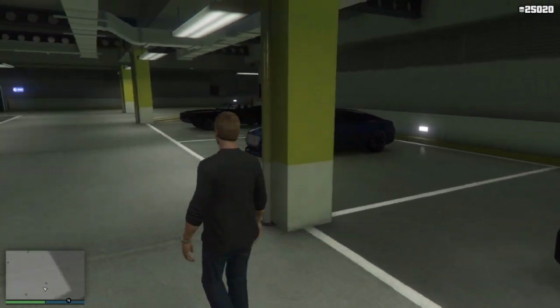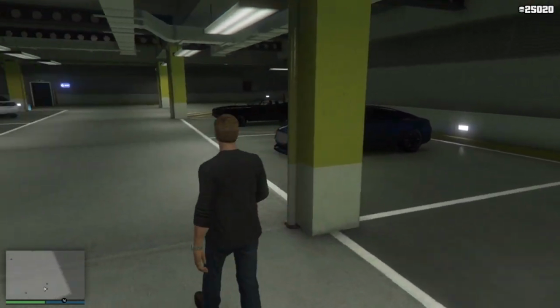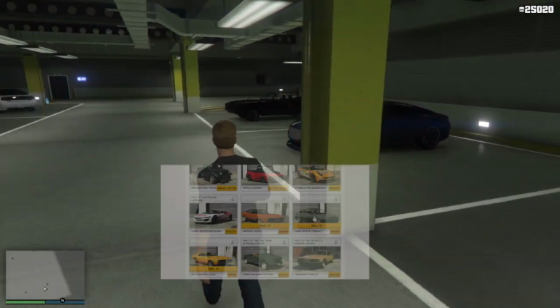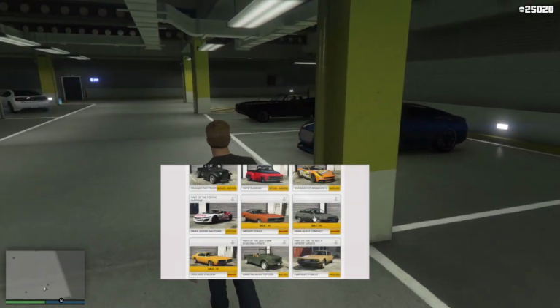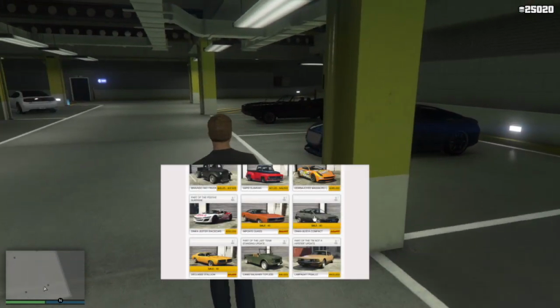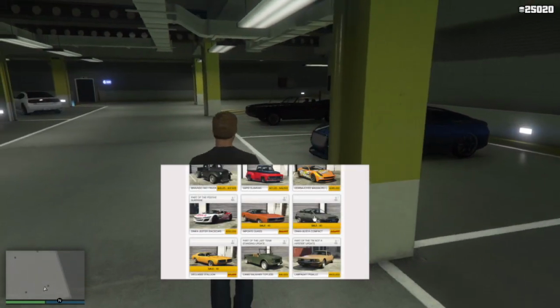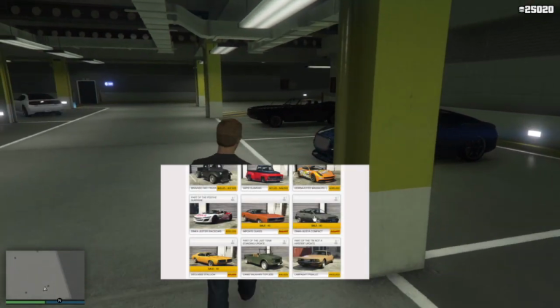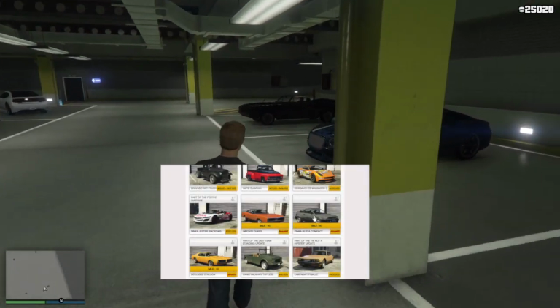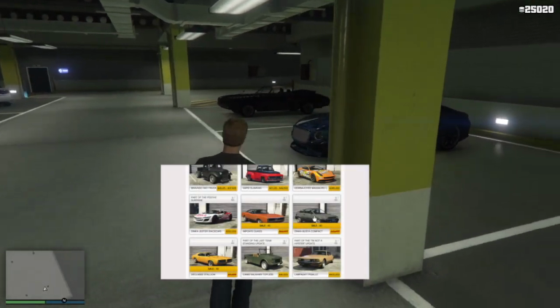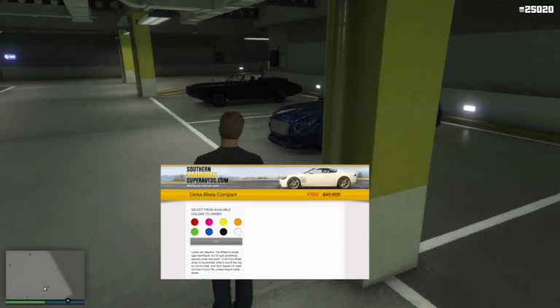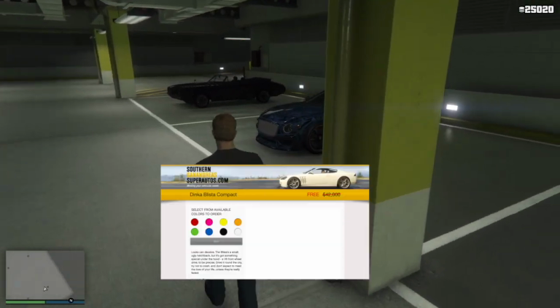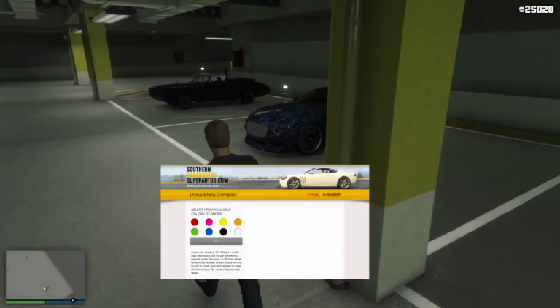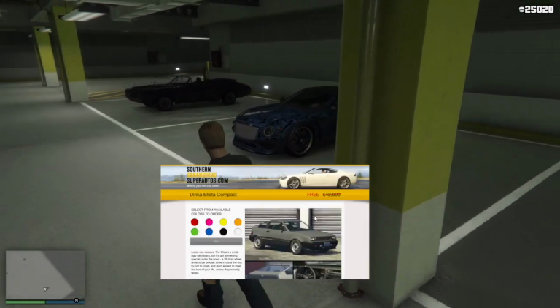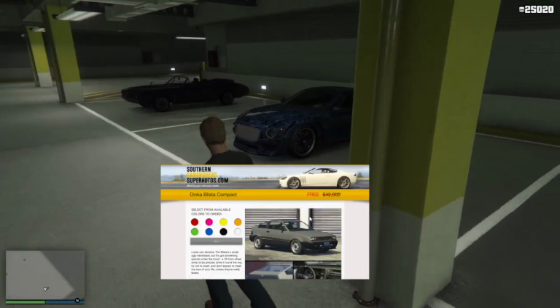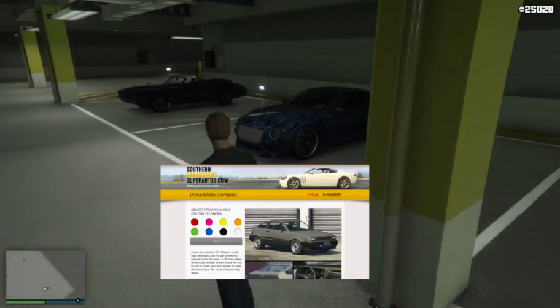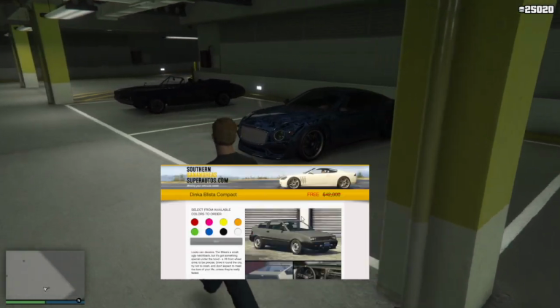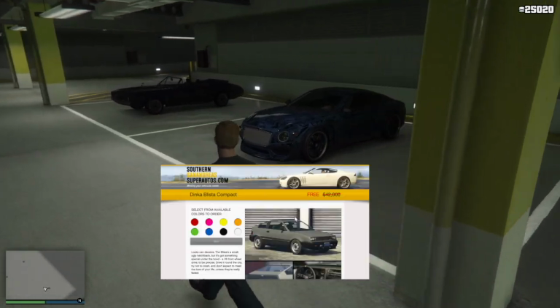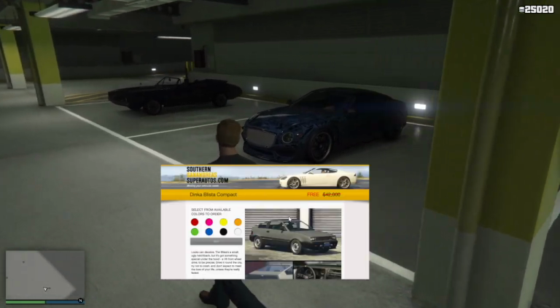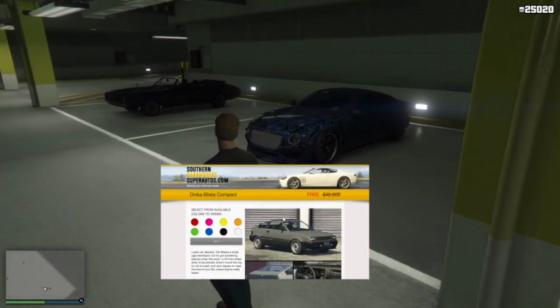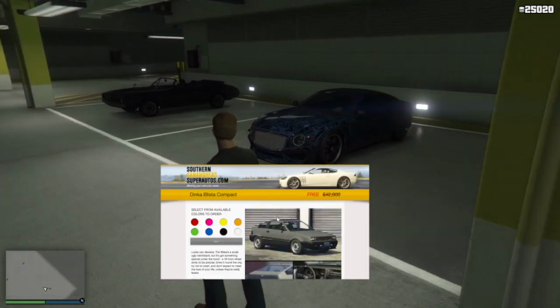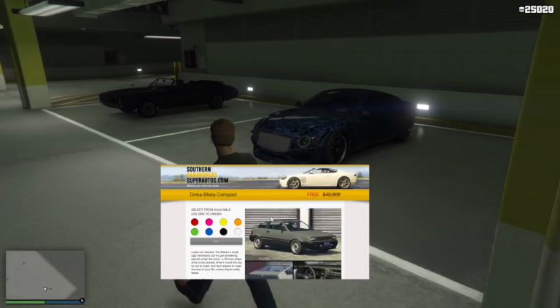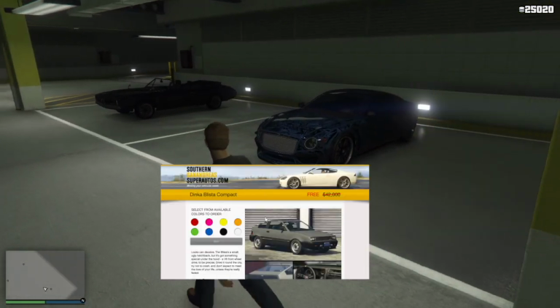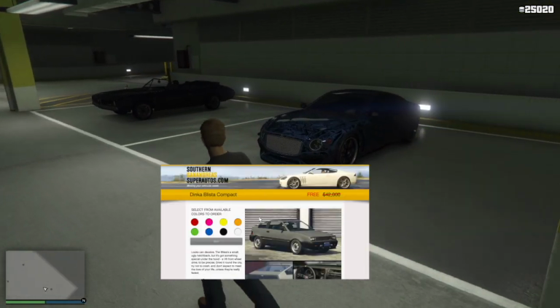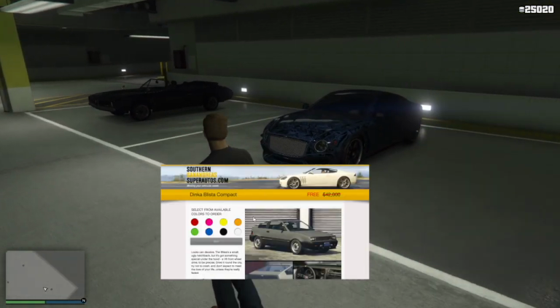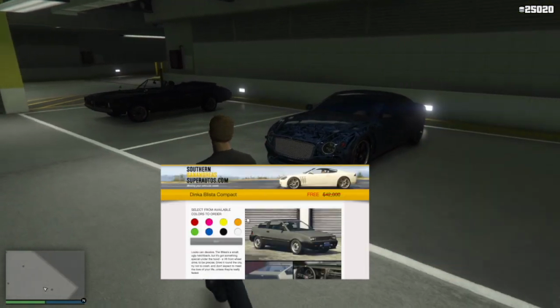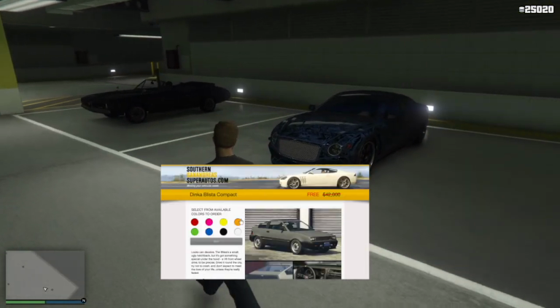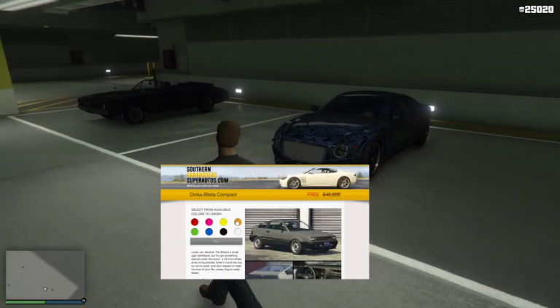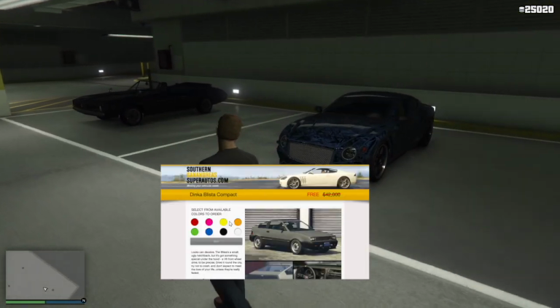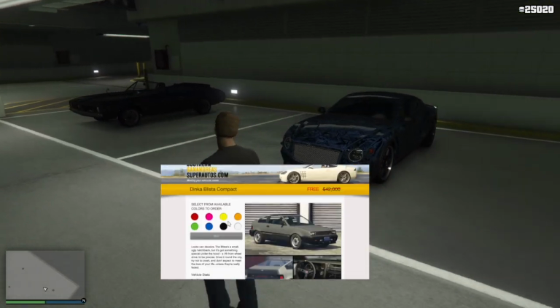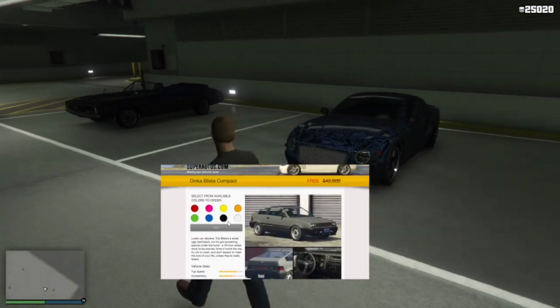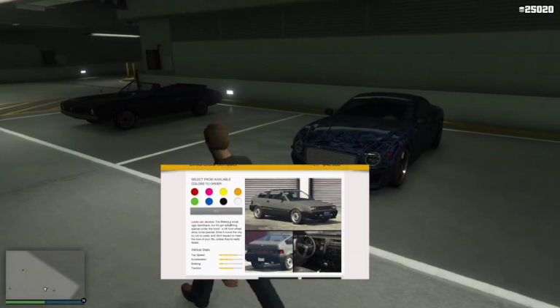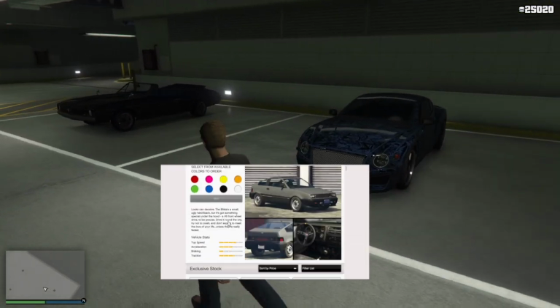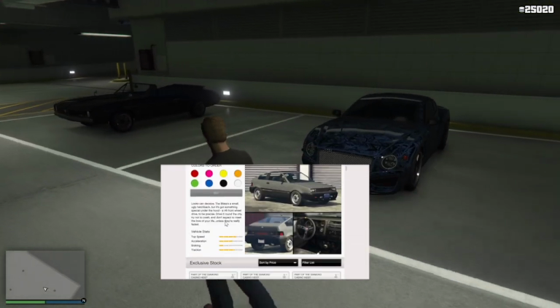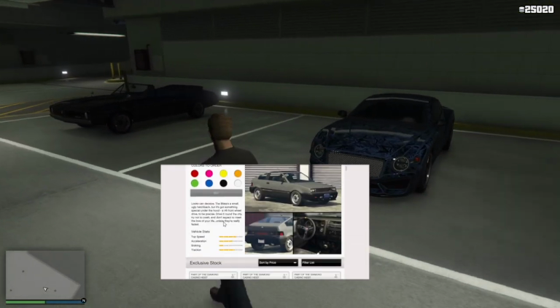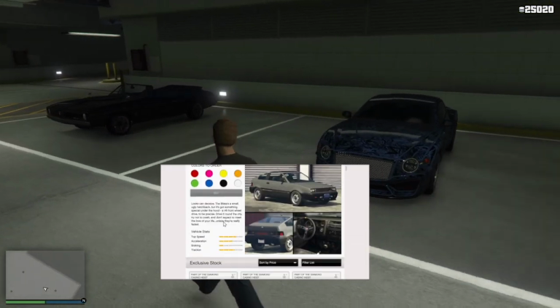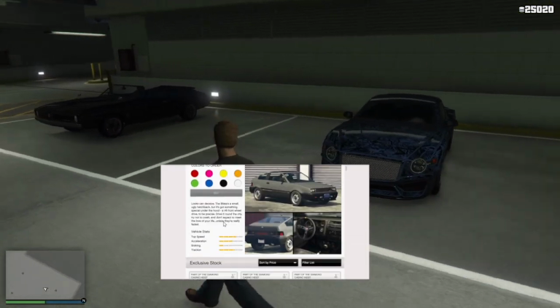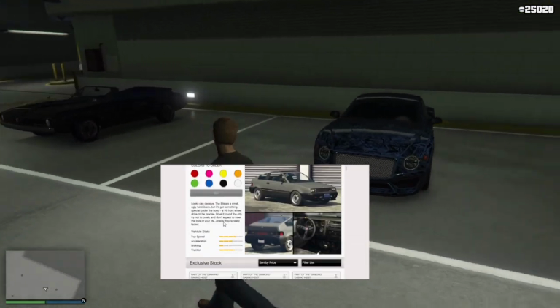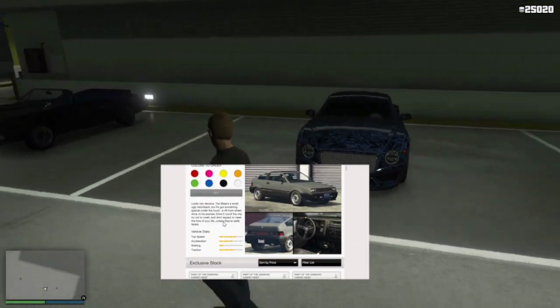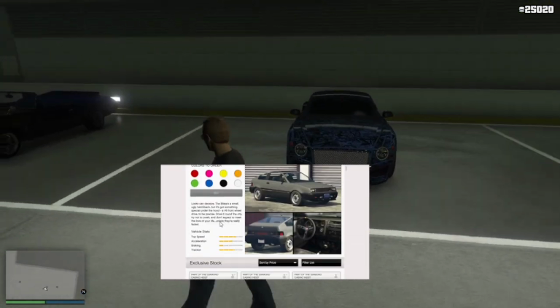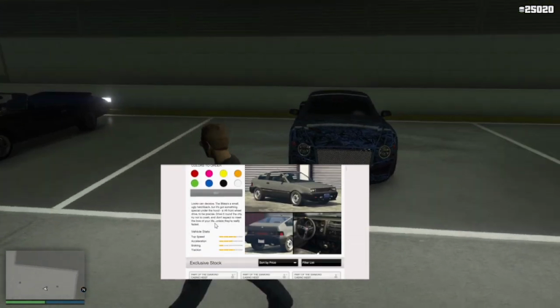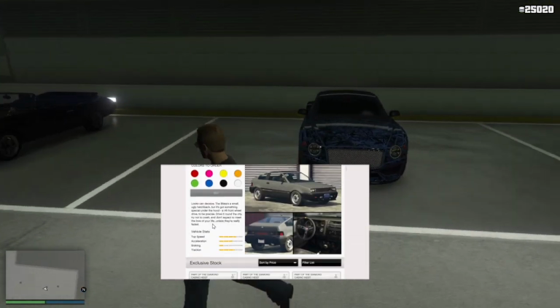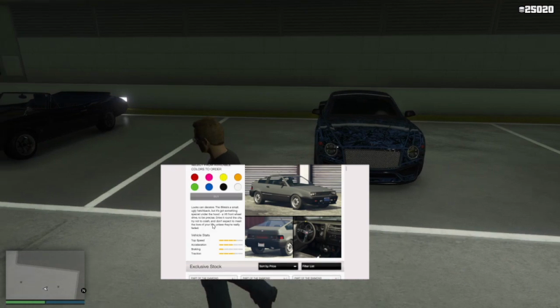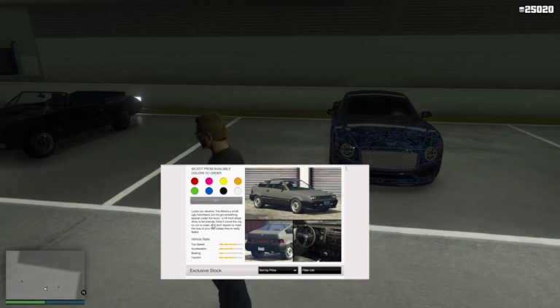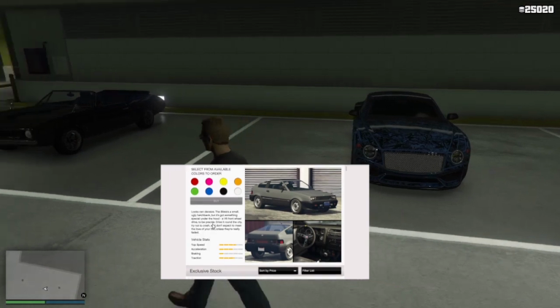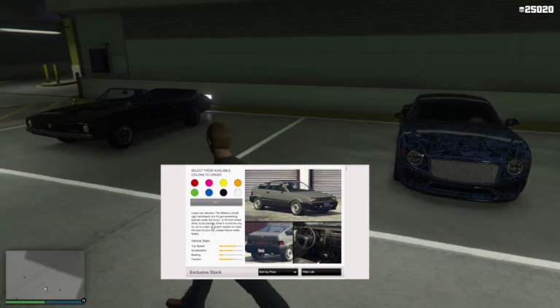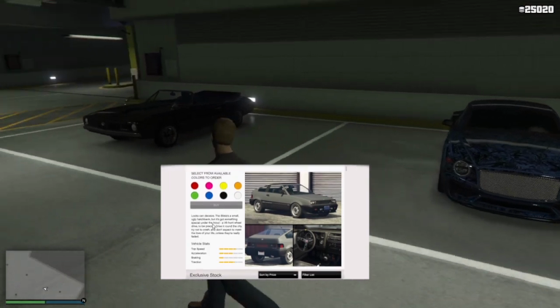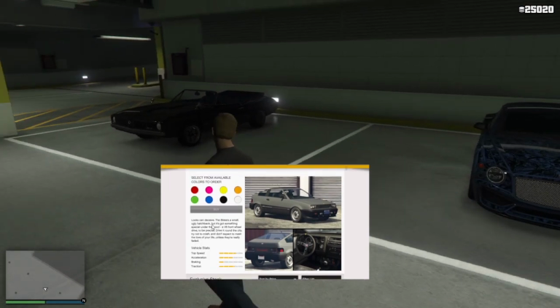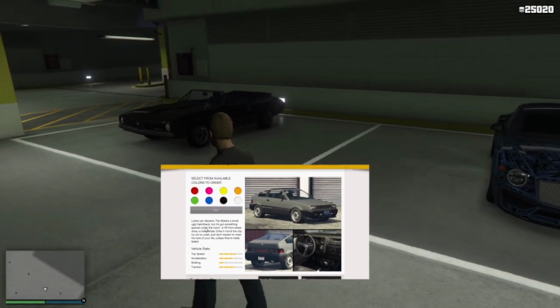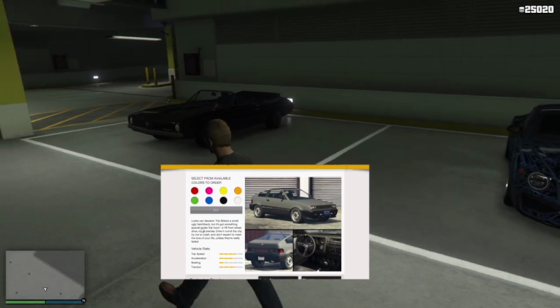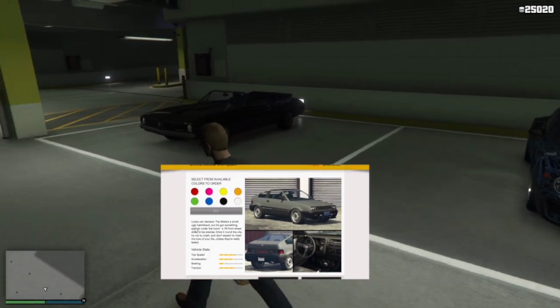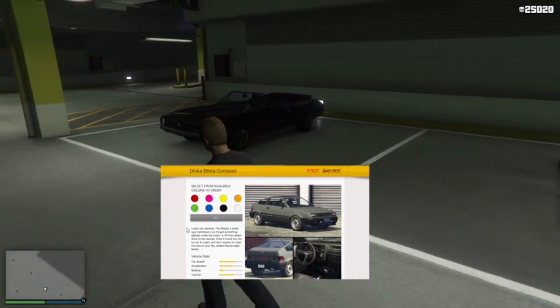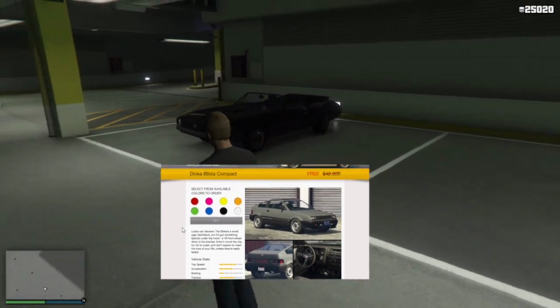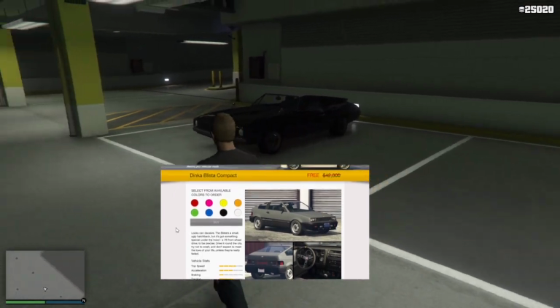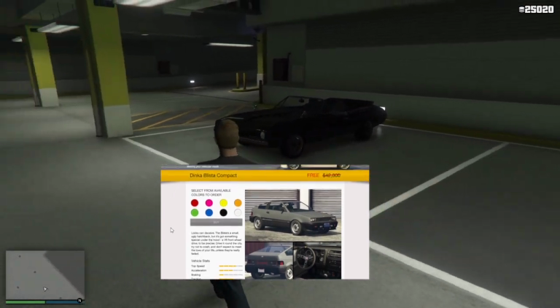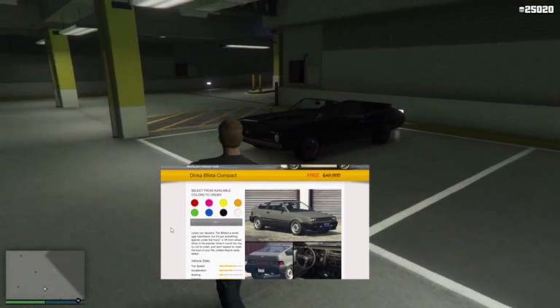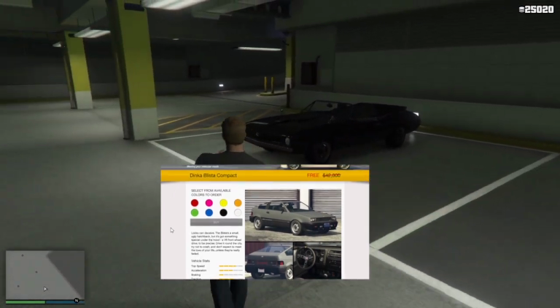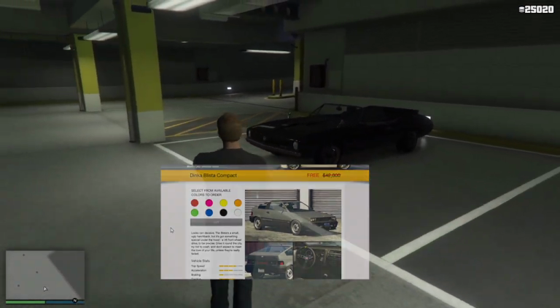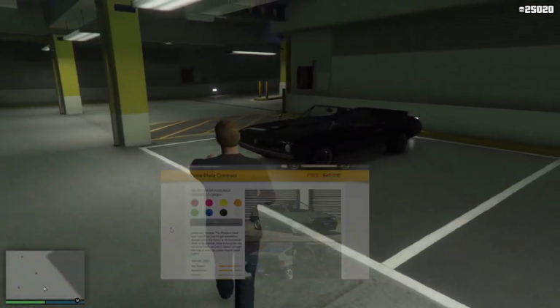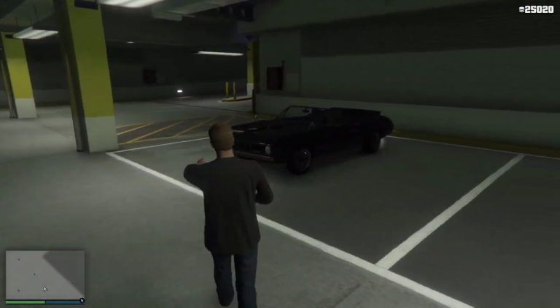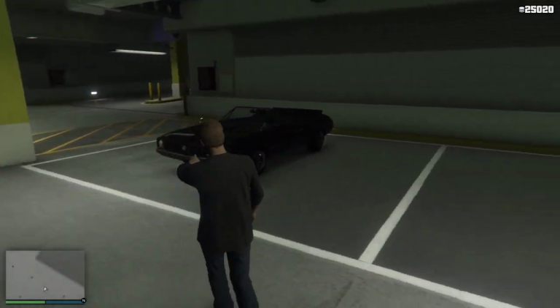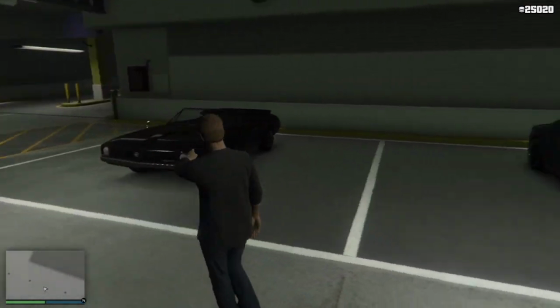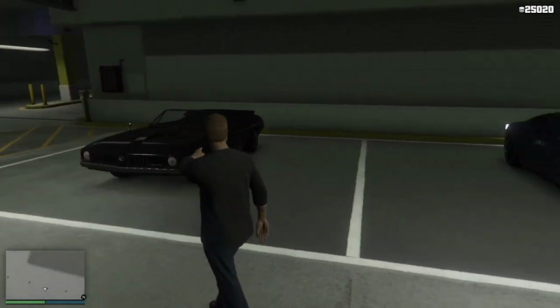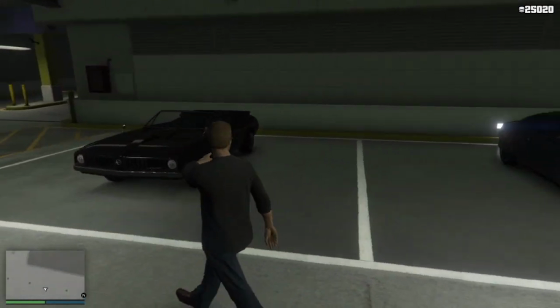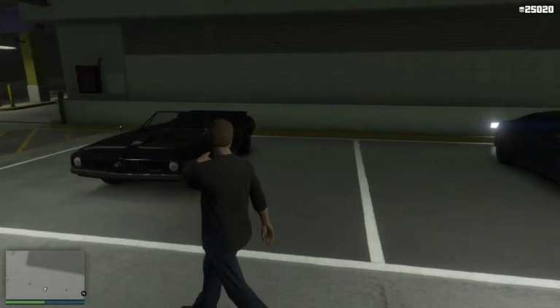The next one is the Dinka Blister Compact and it is a hard pass for me. You'd actually have to give me money in order to get it.